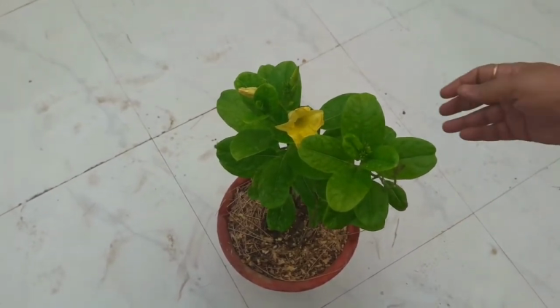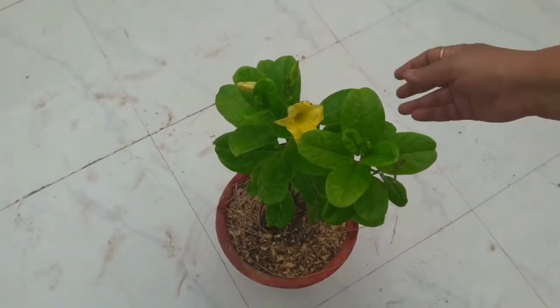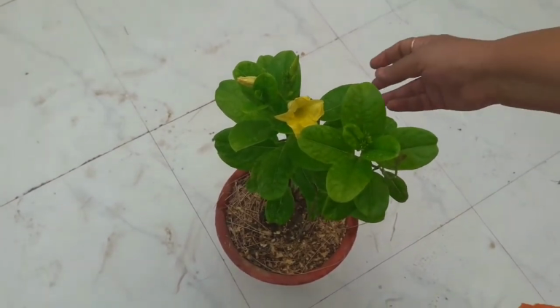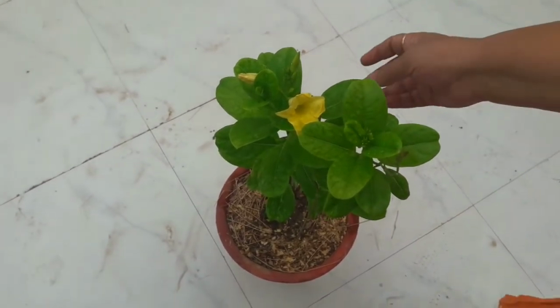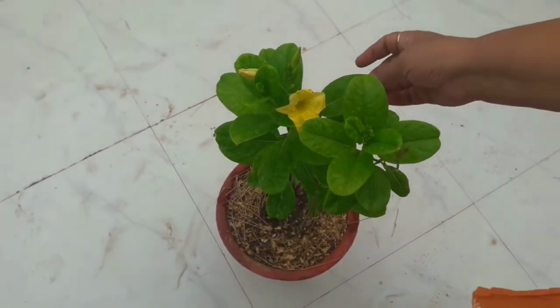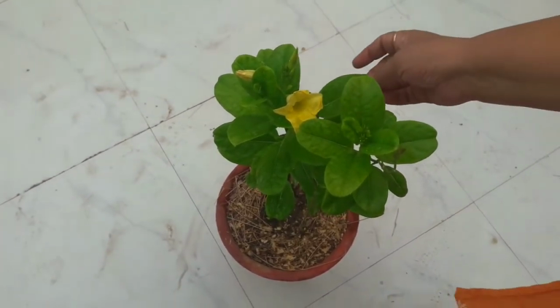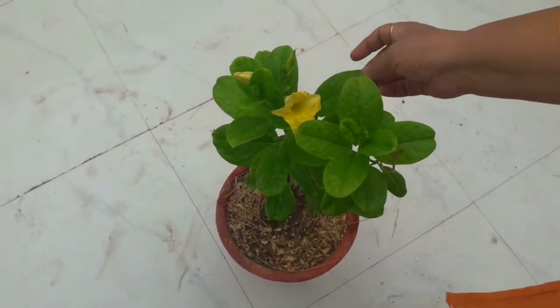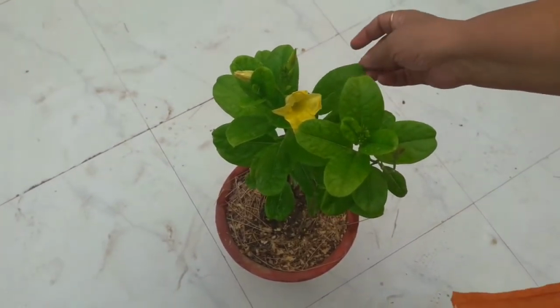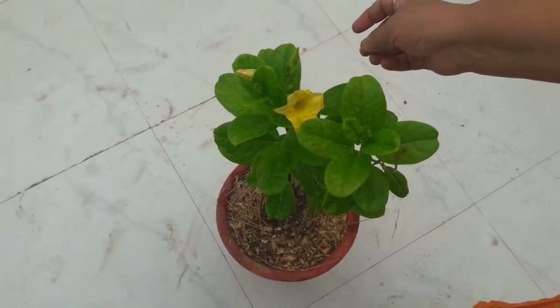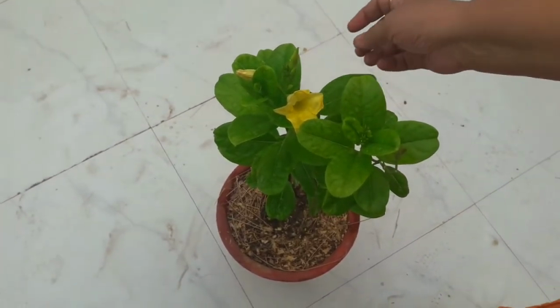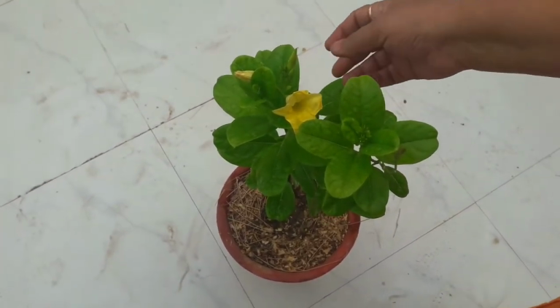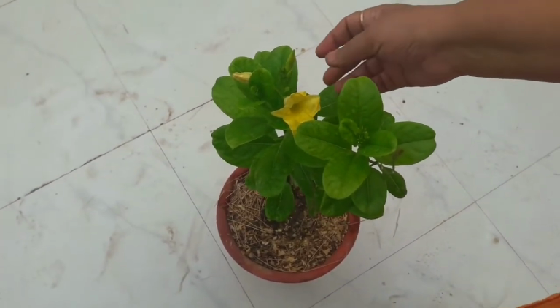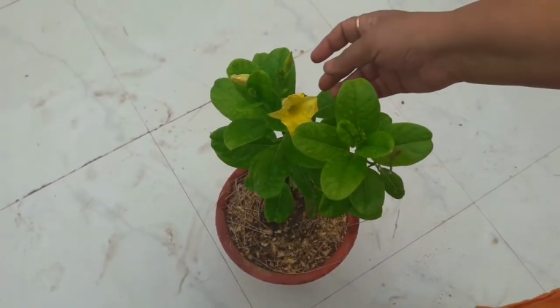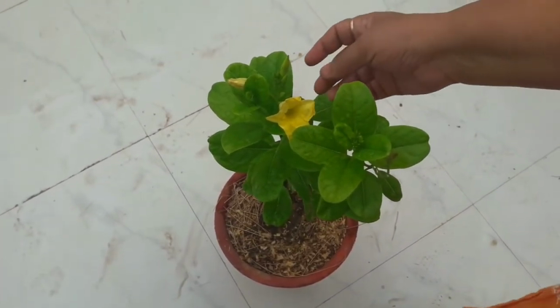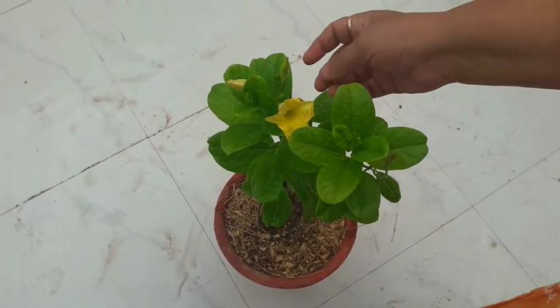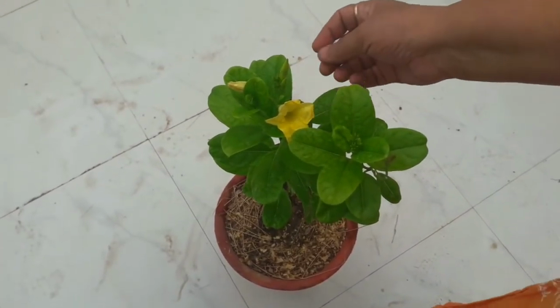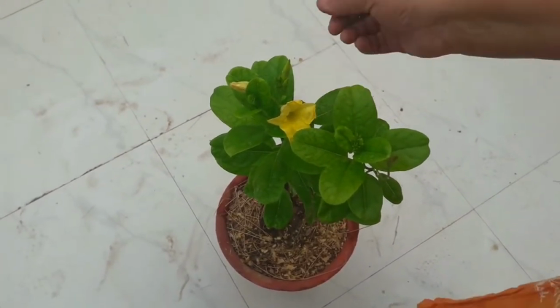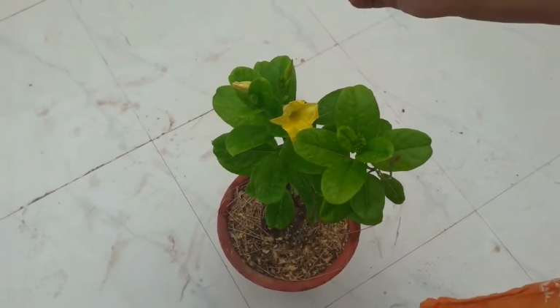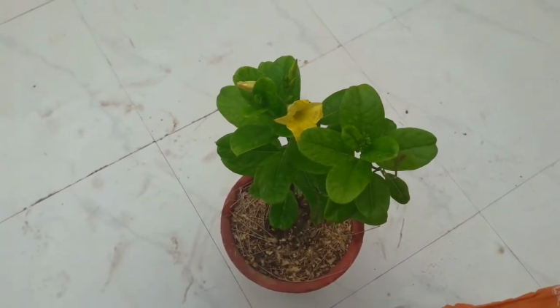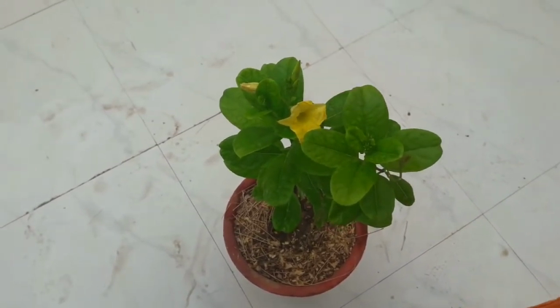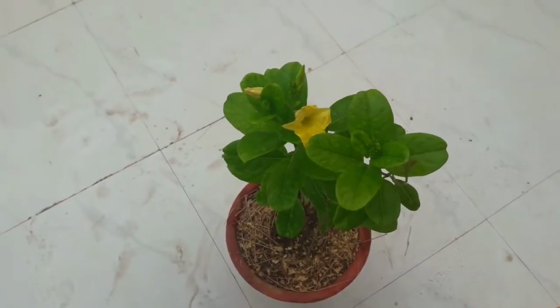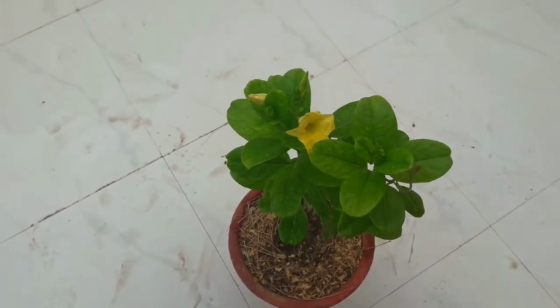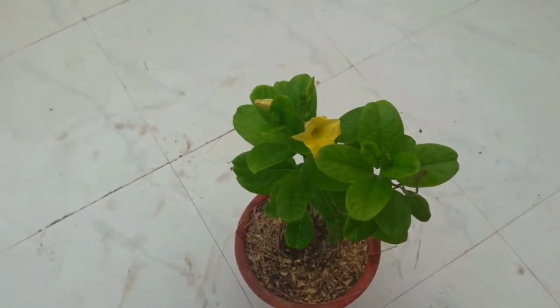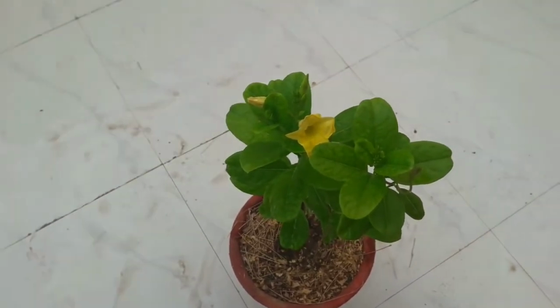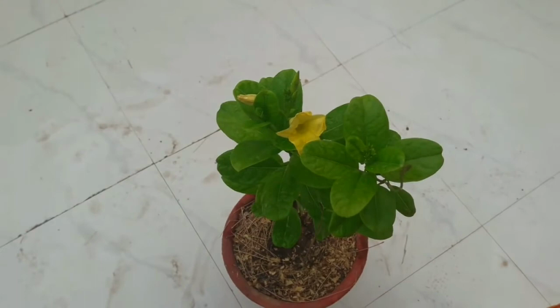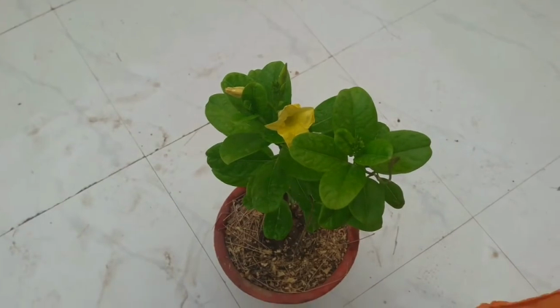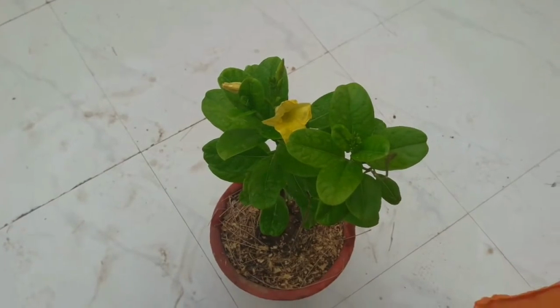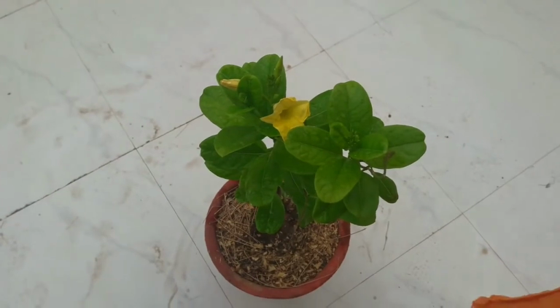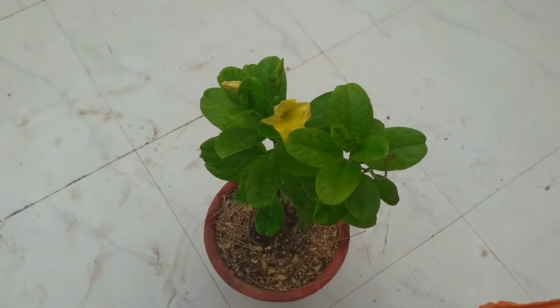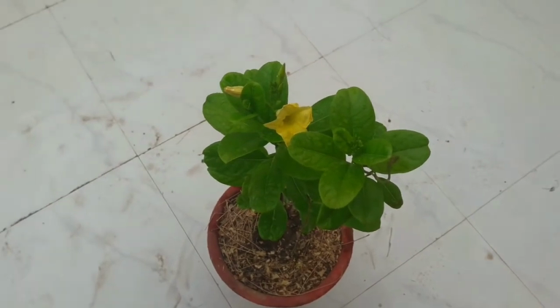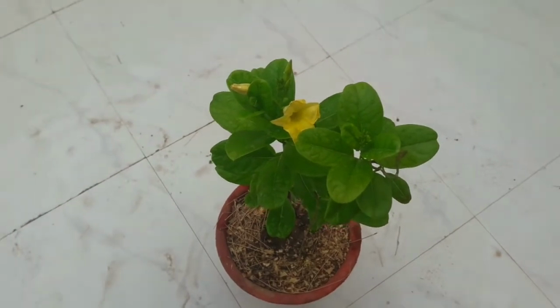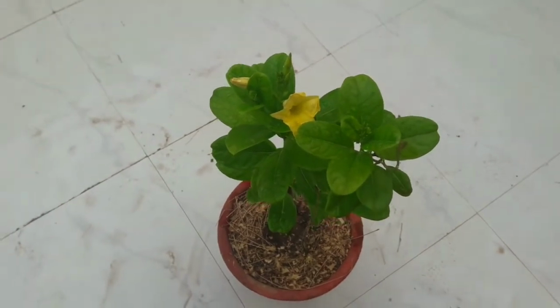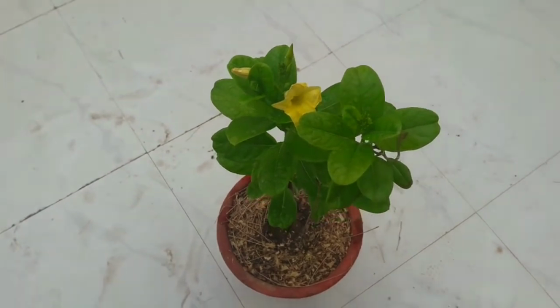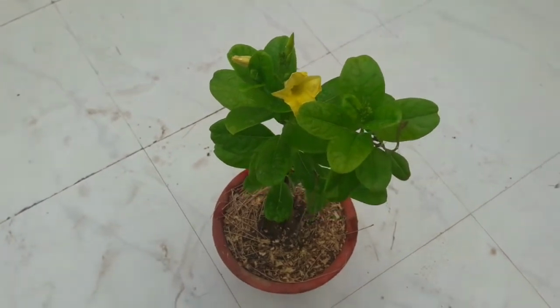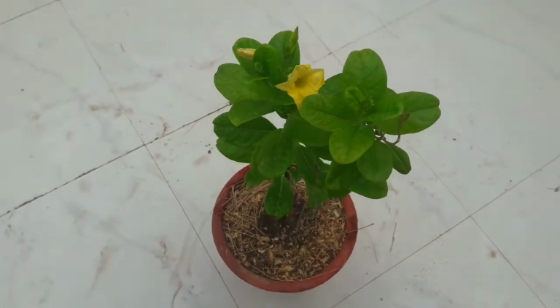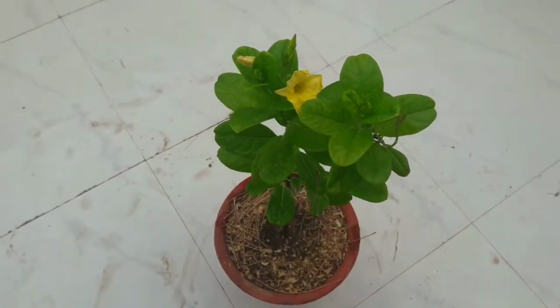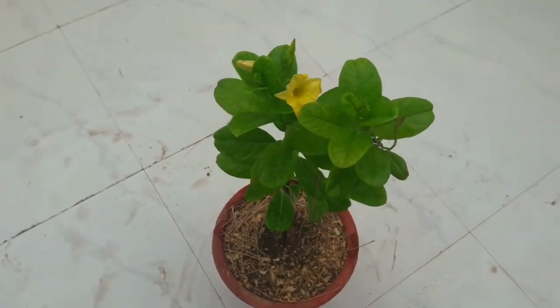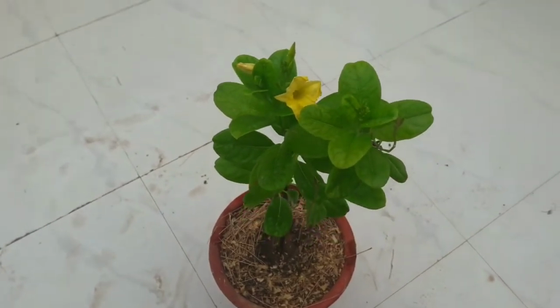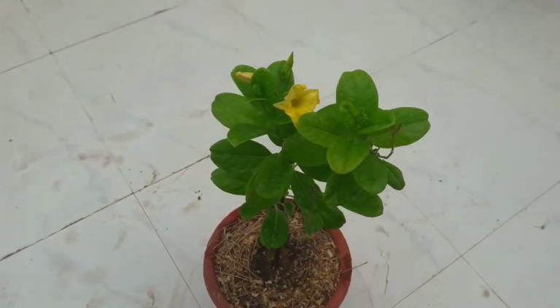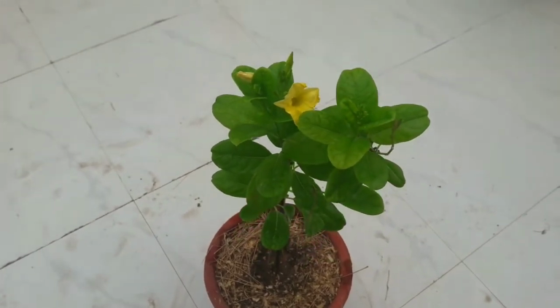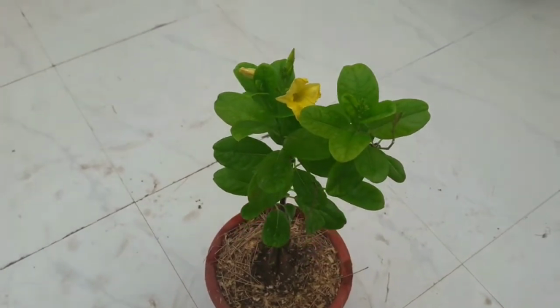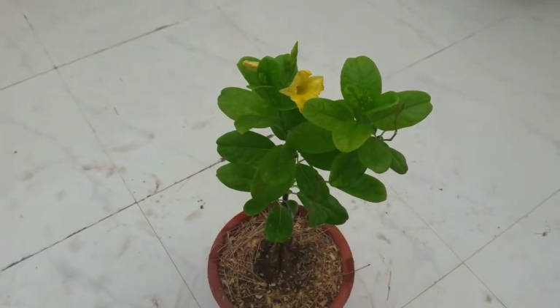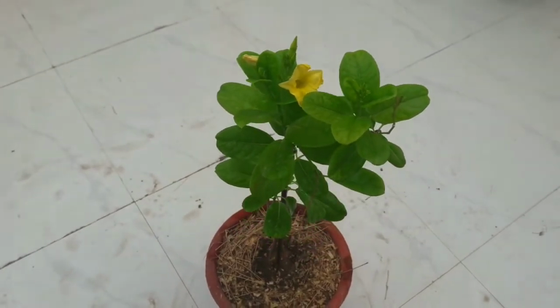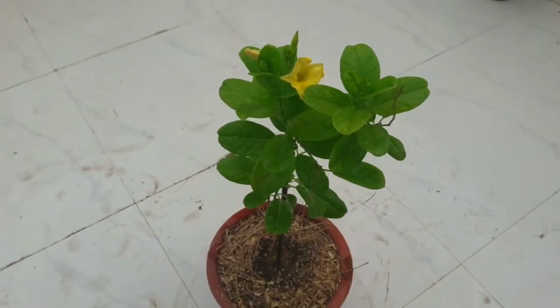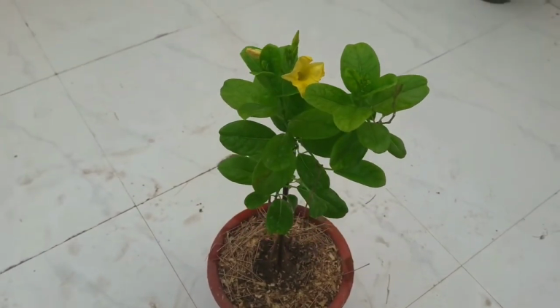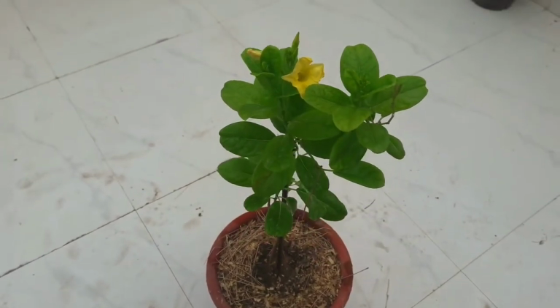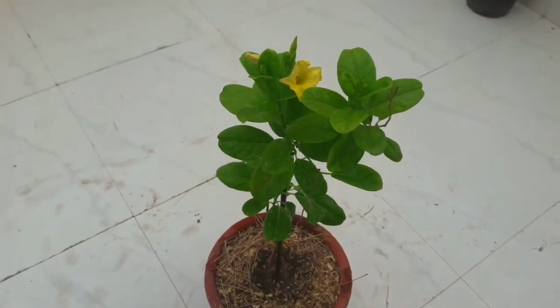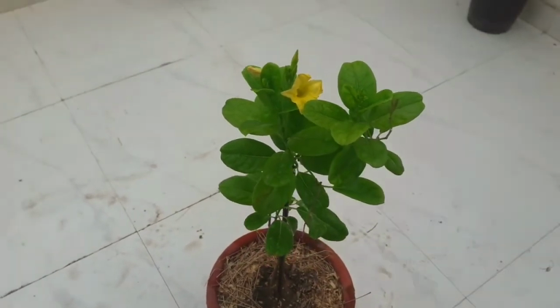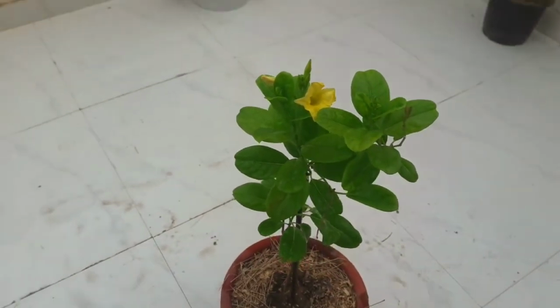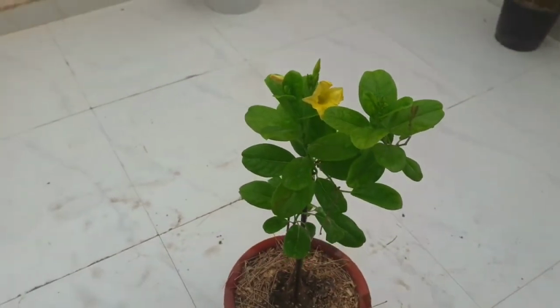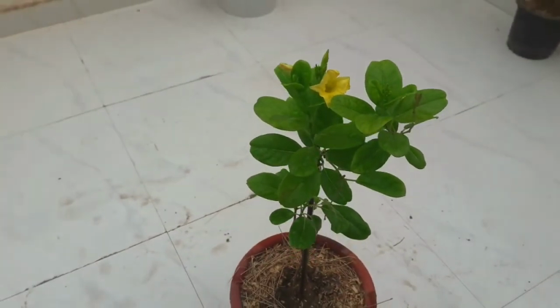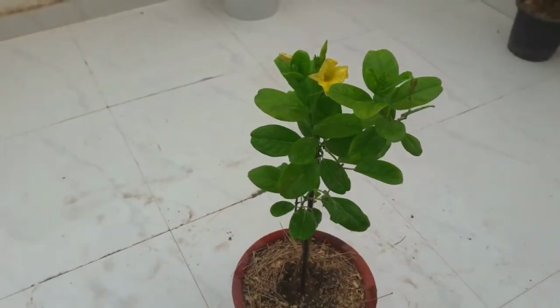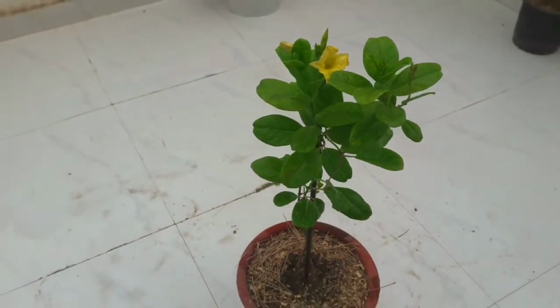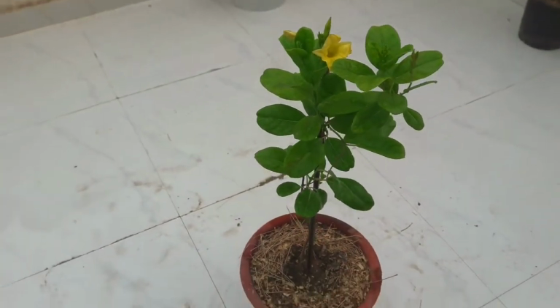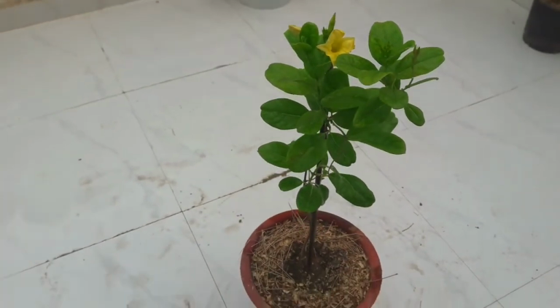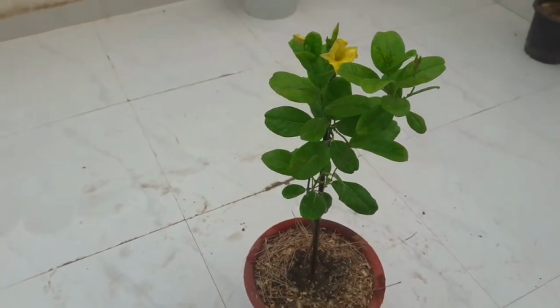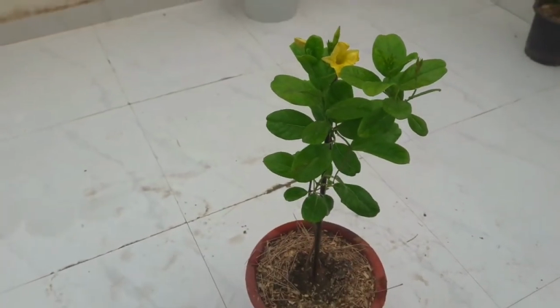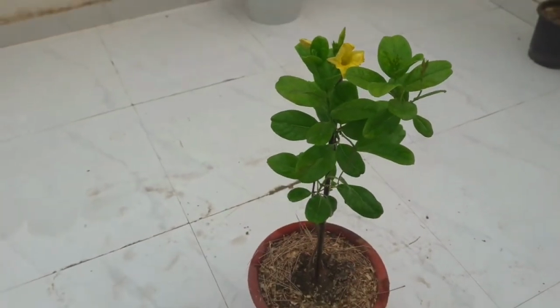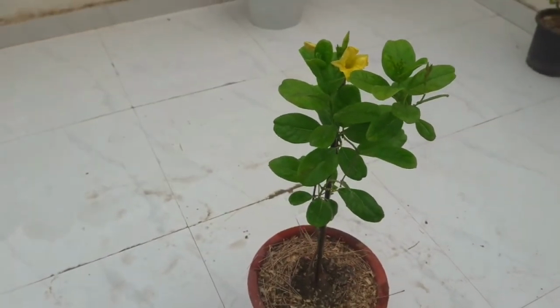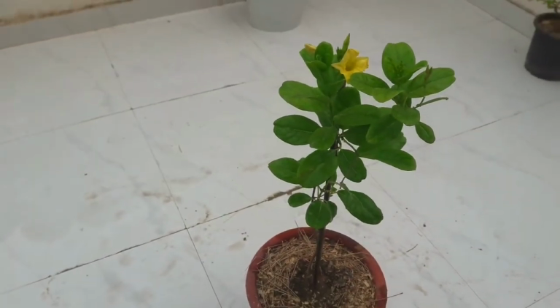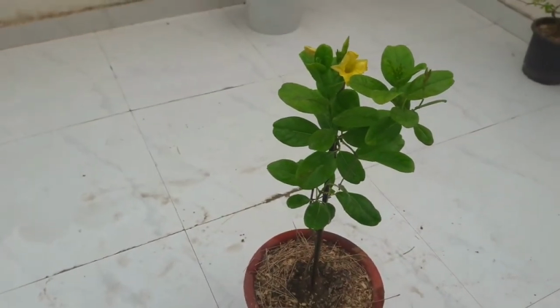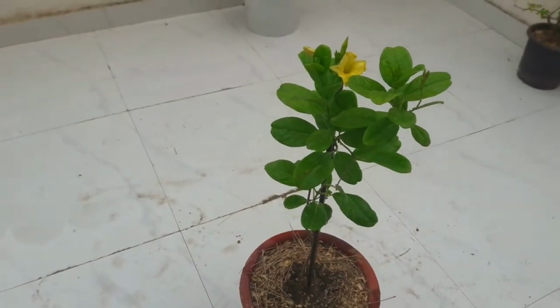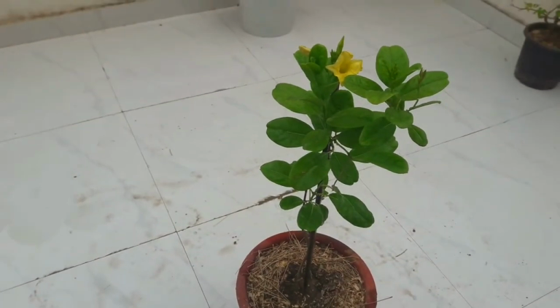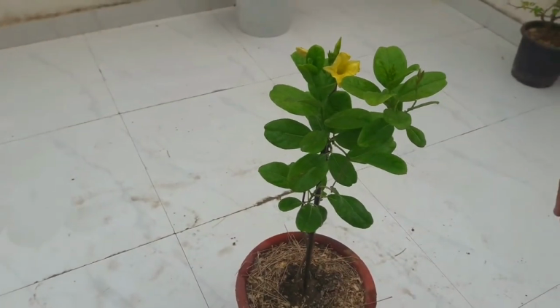So friends, this was all about care of the Allamanda plant. If you like this video, give it a thumbs up, share it with your friends, and subscribe to my channel. OK friends, bye bye!